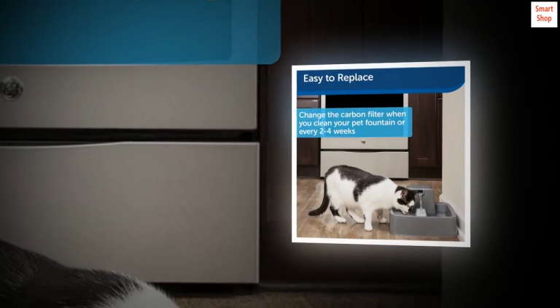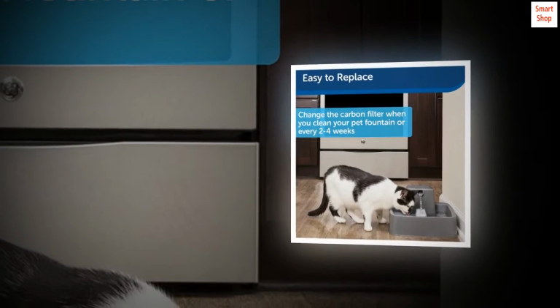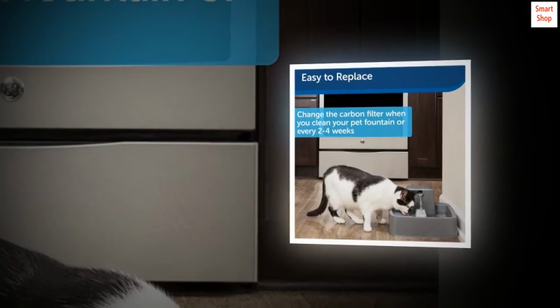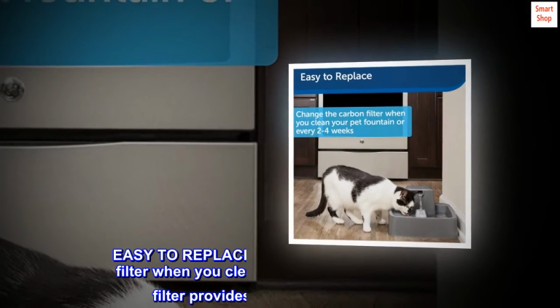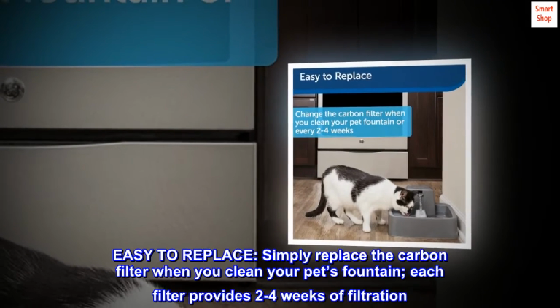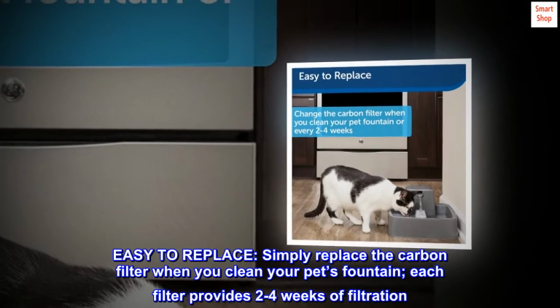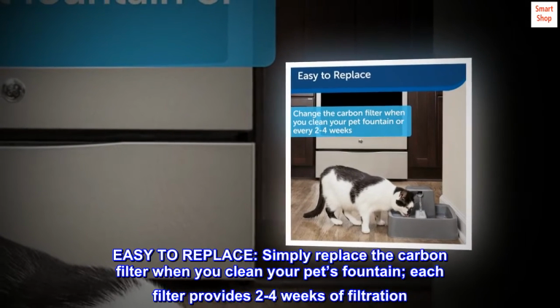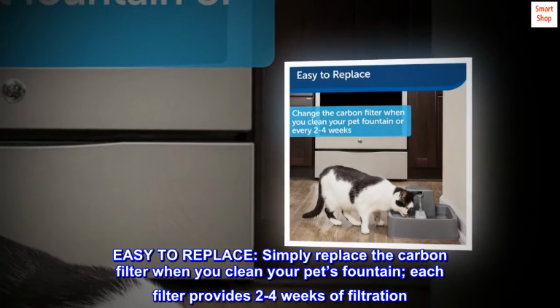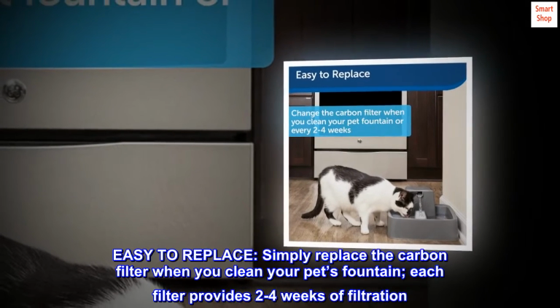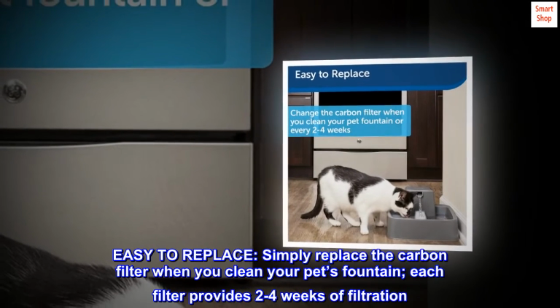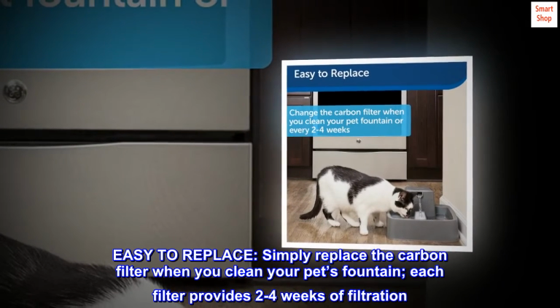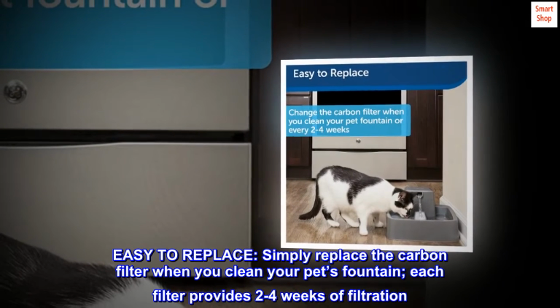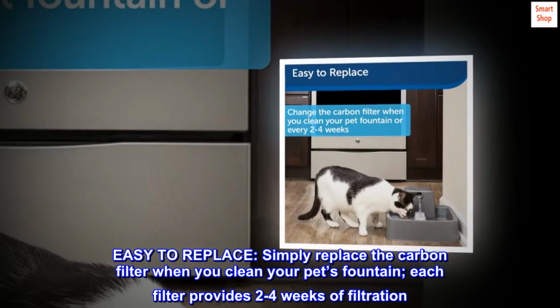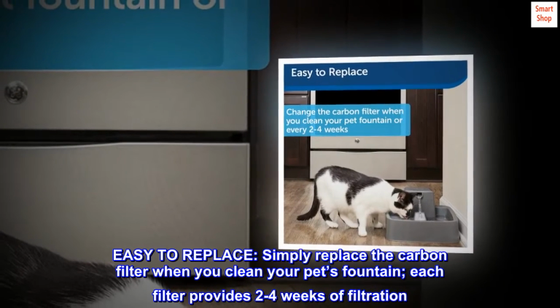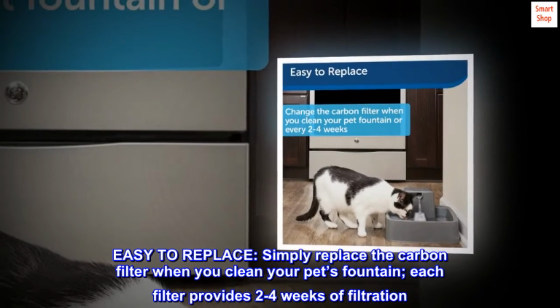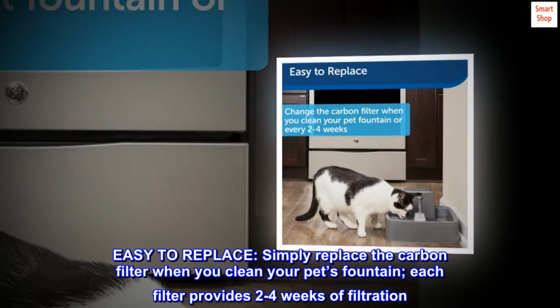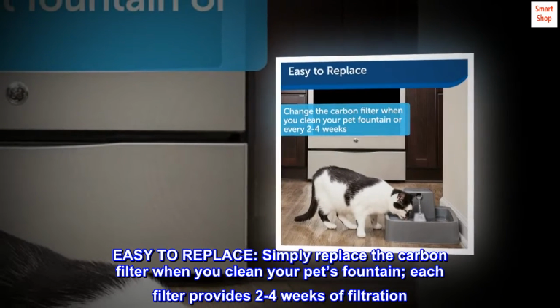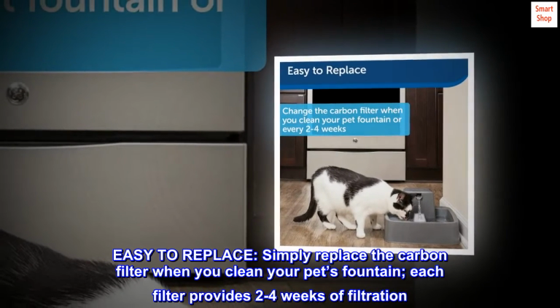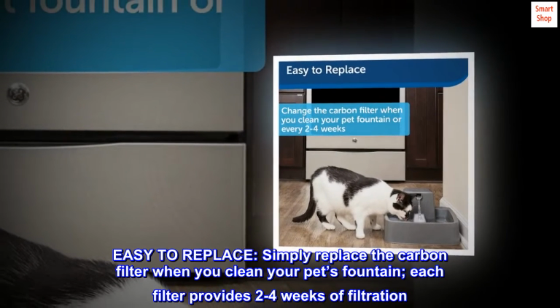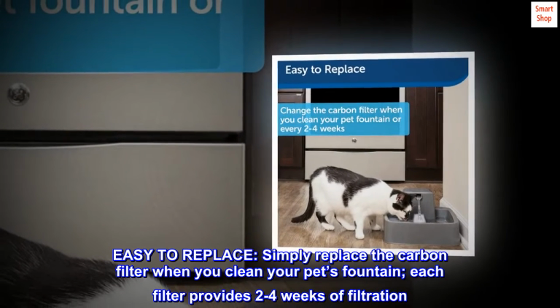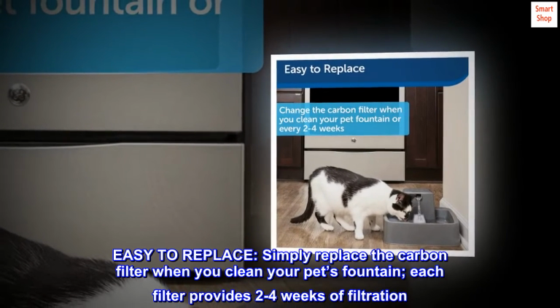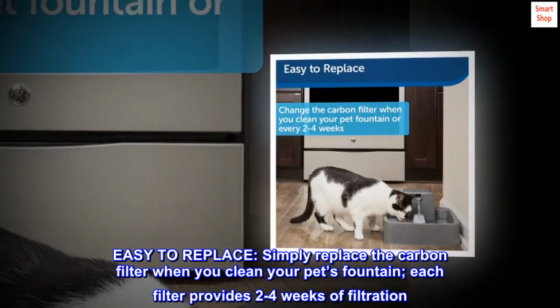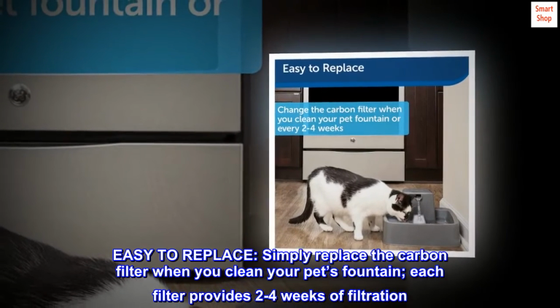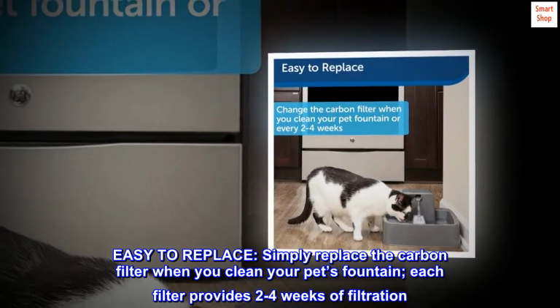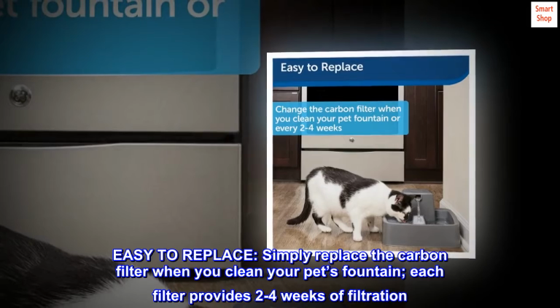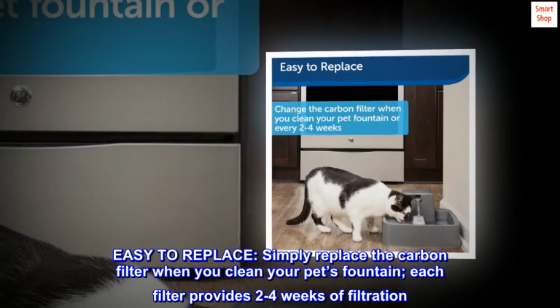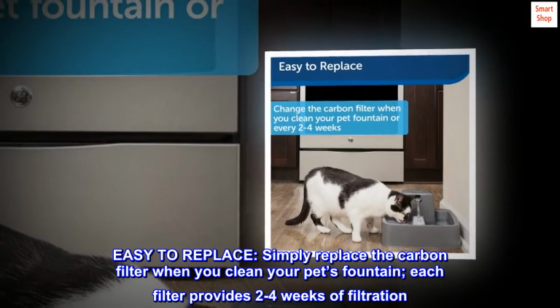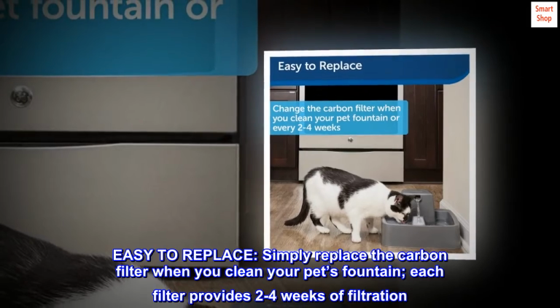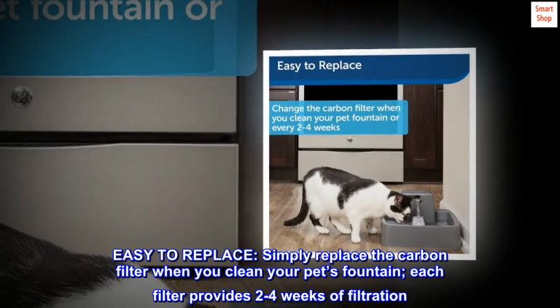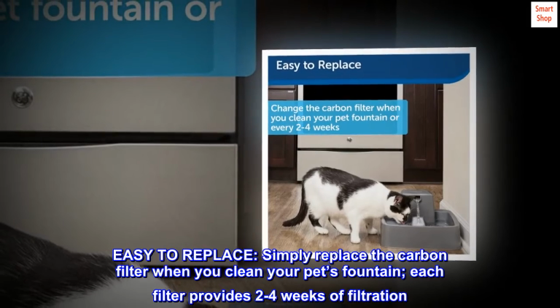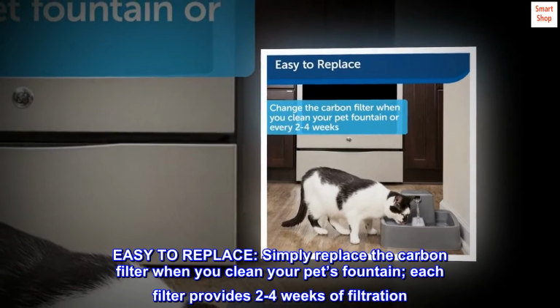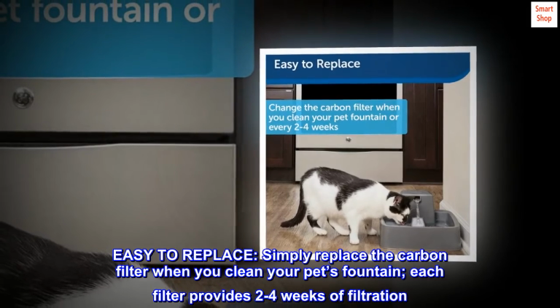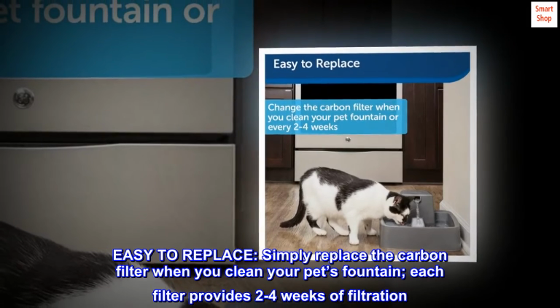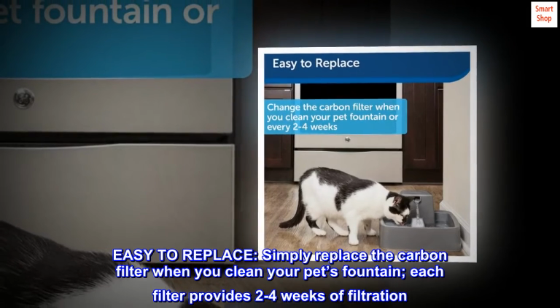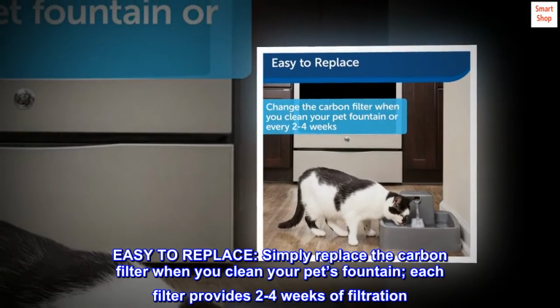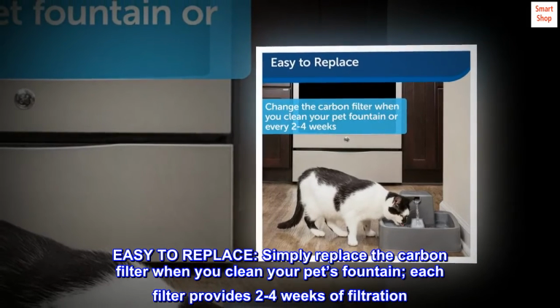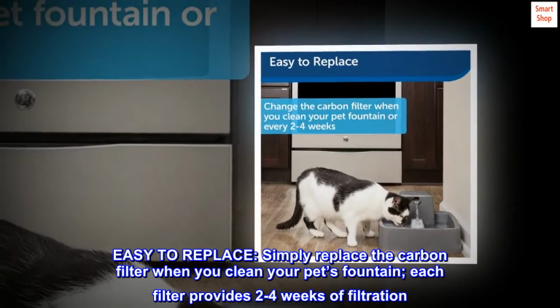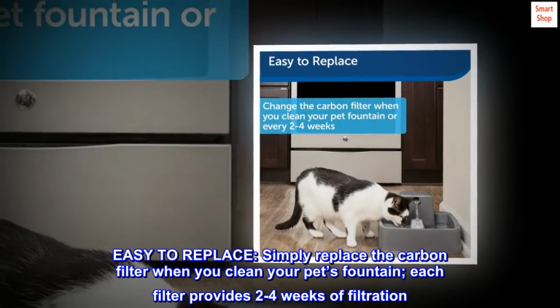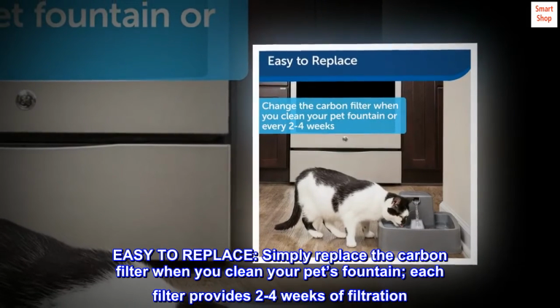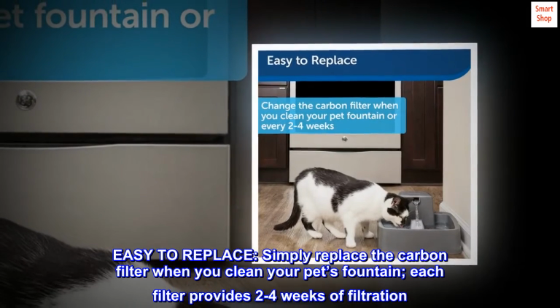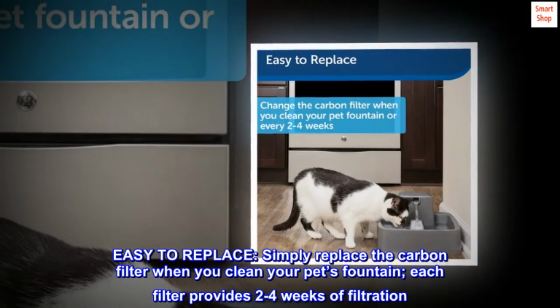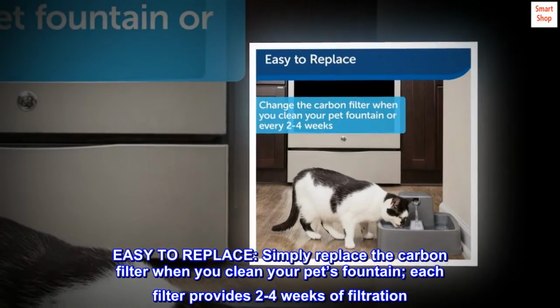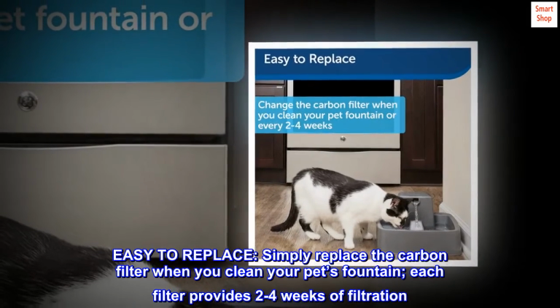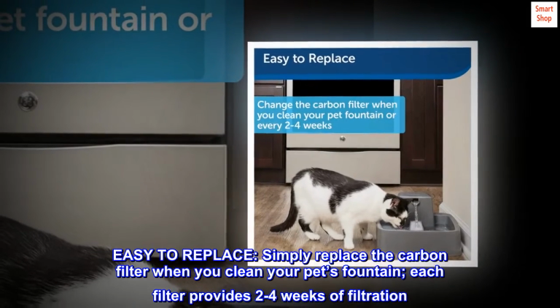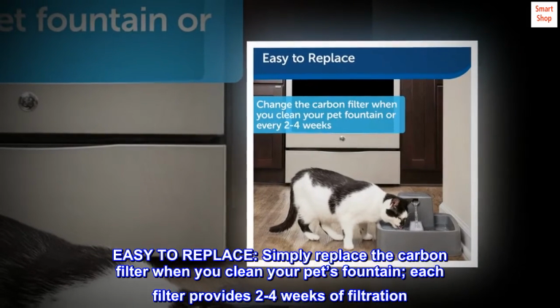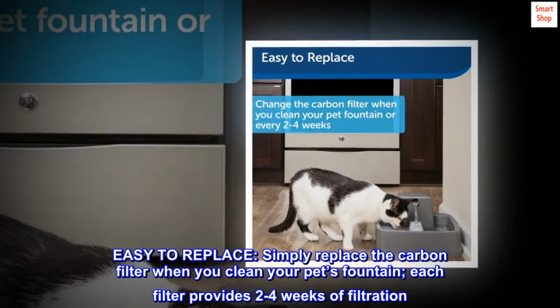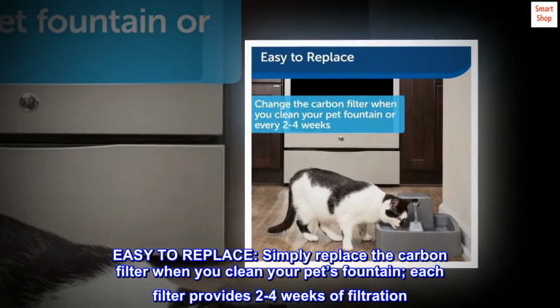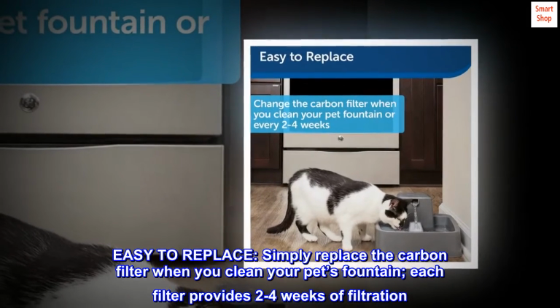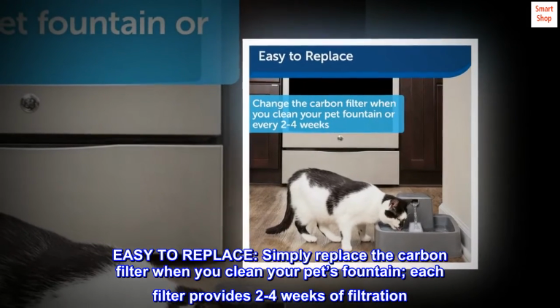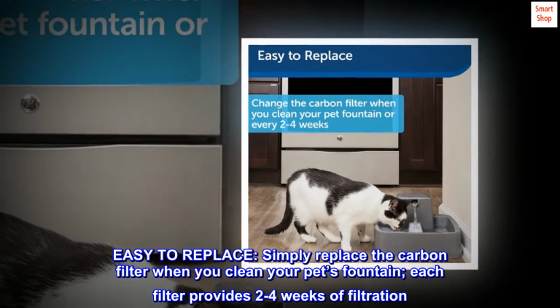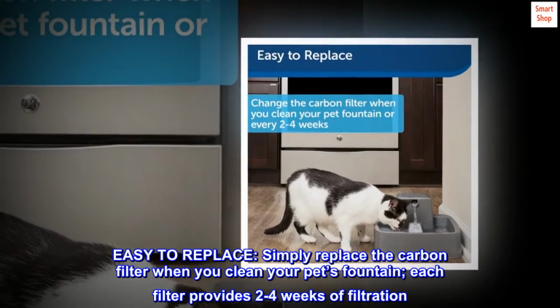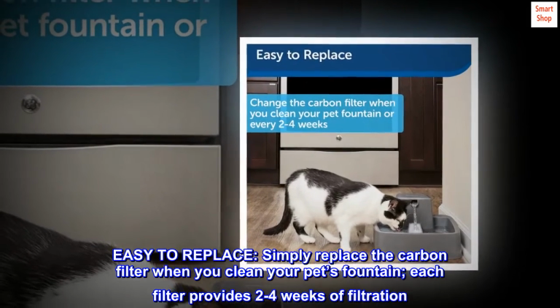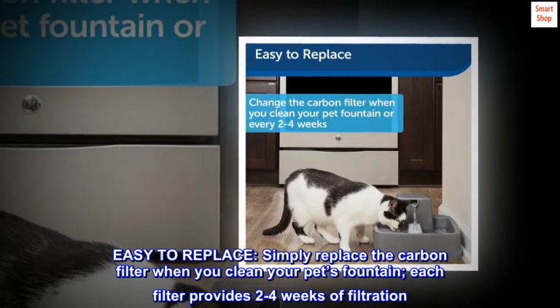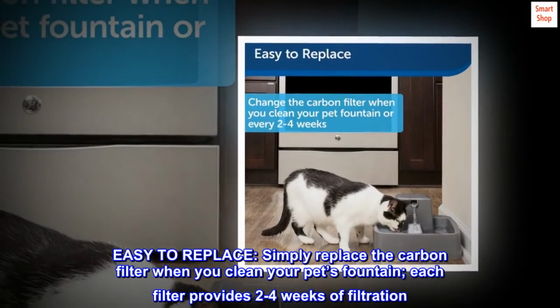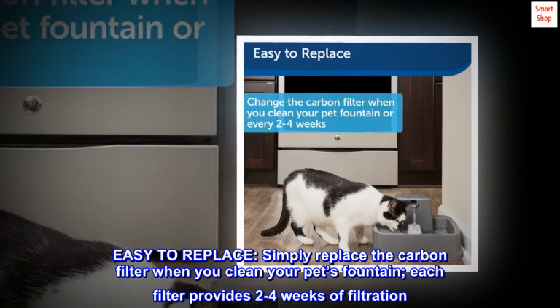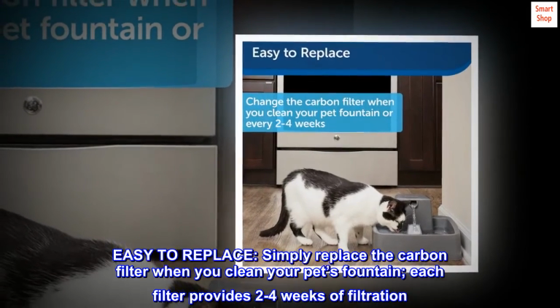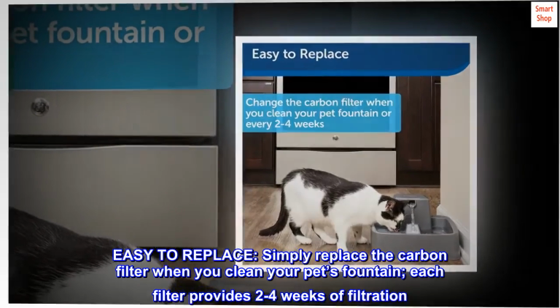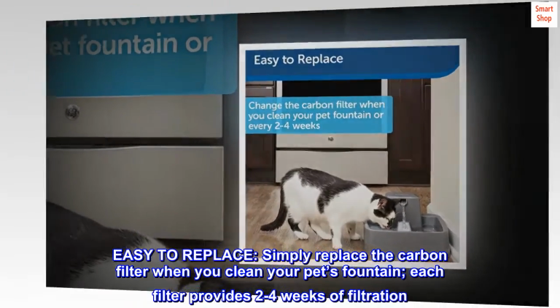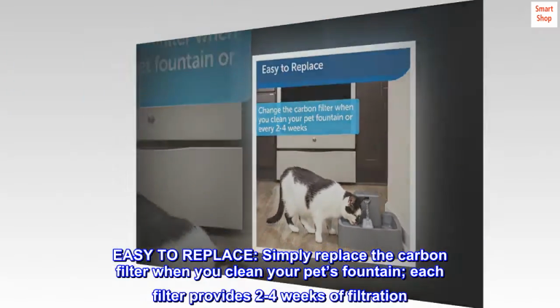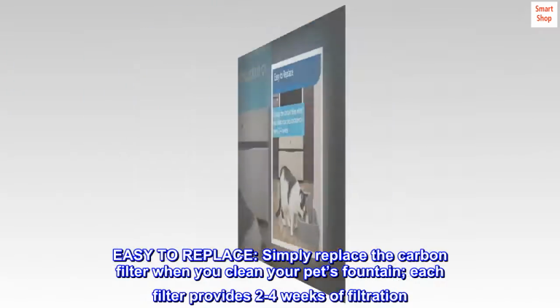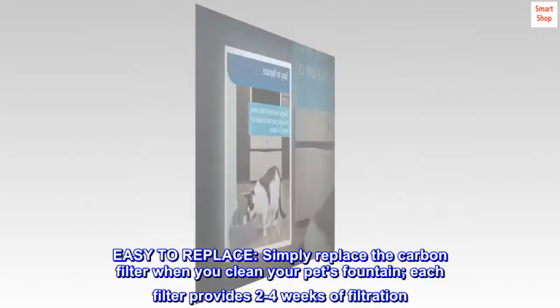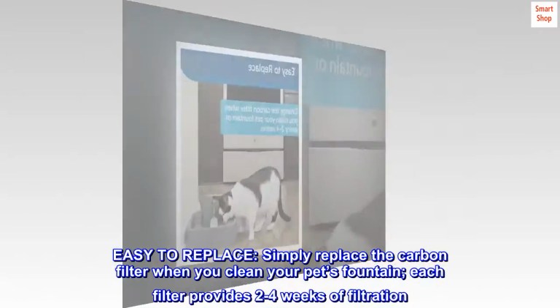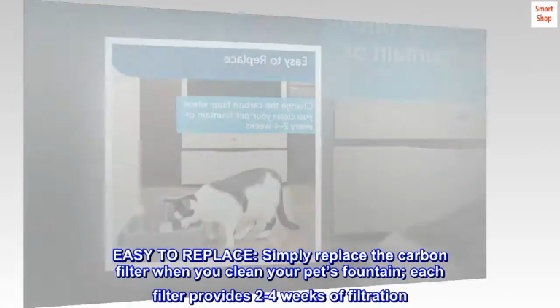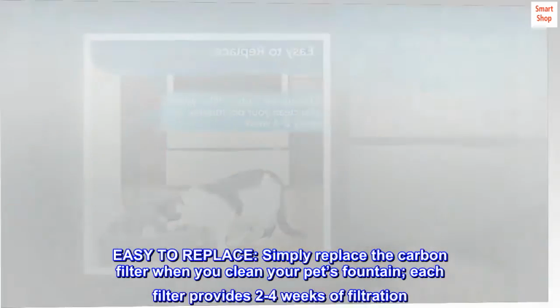Easy to replace. Simply replace the carbon filter when you clean your pet's fountain. Each filter provides 2-4 weeks of filtration.